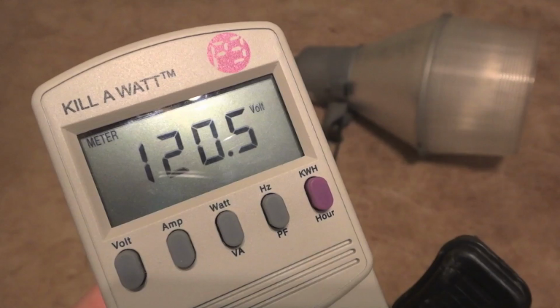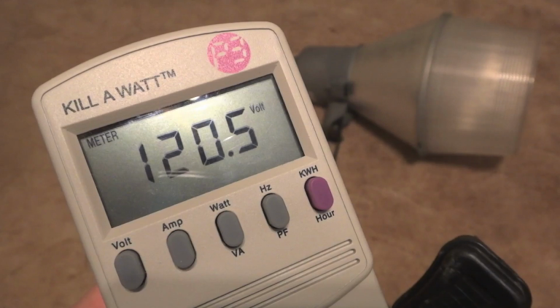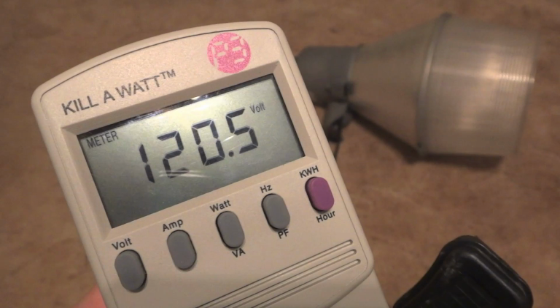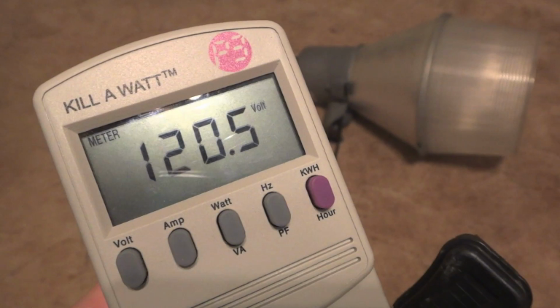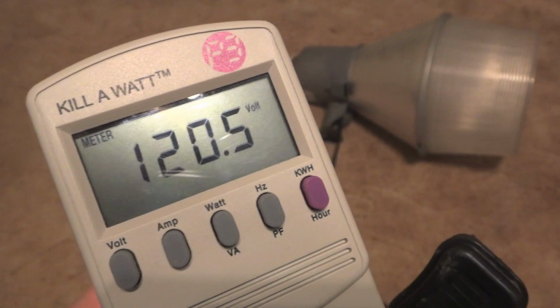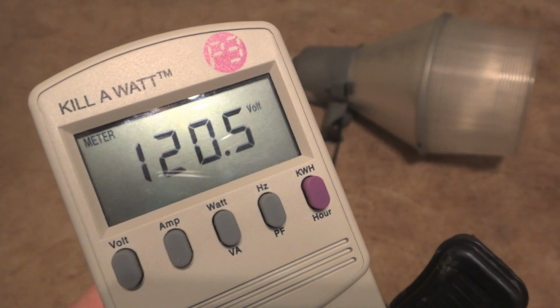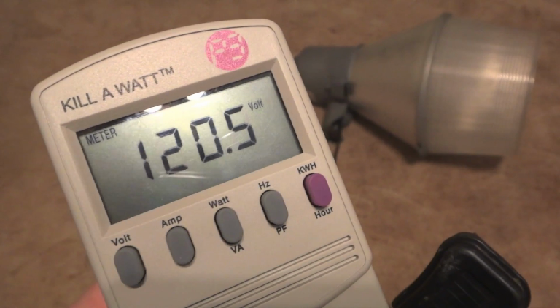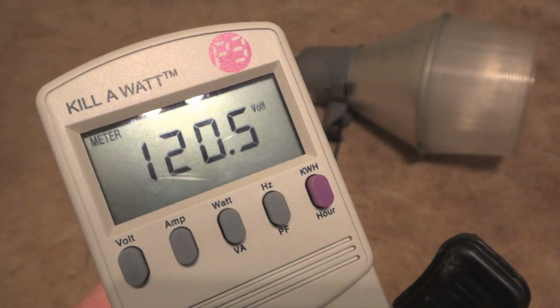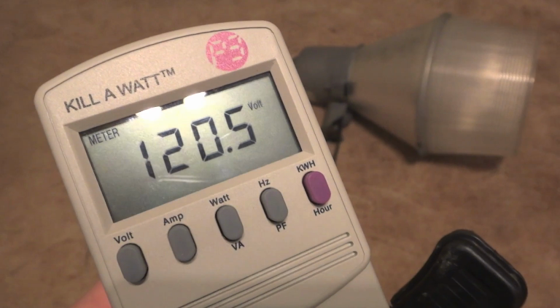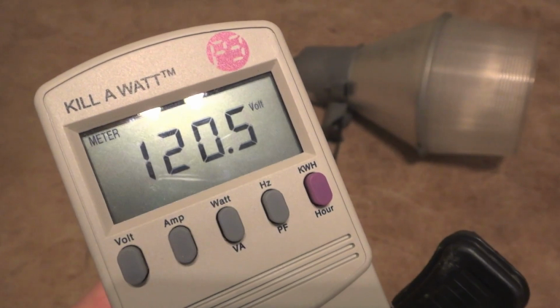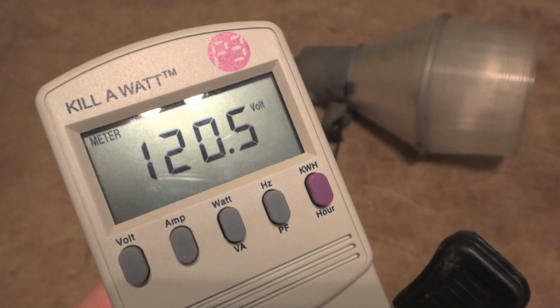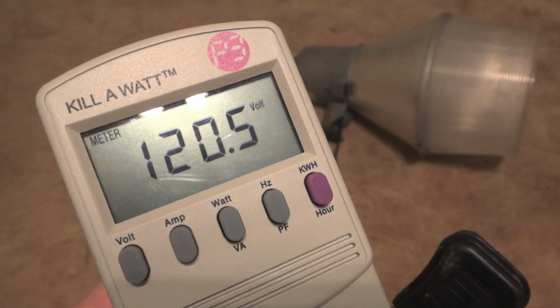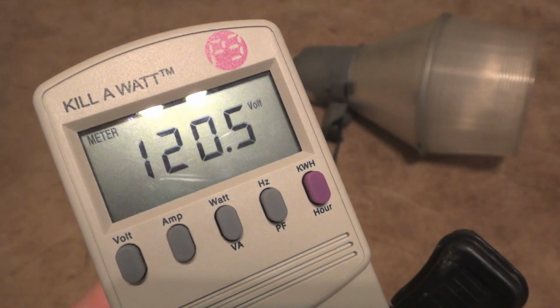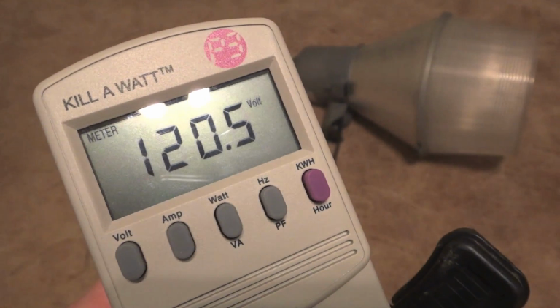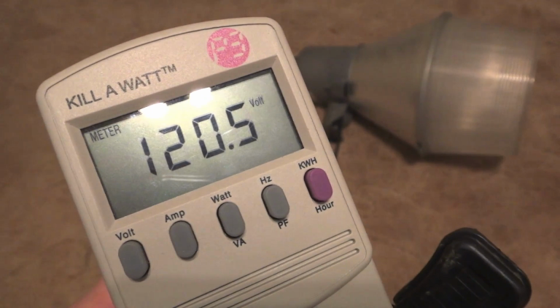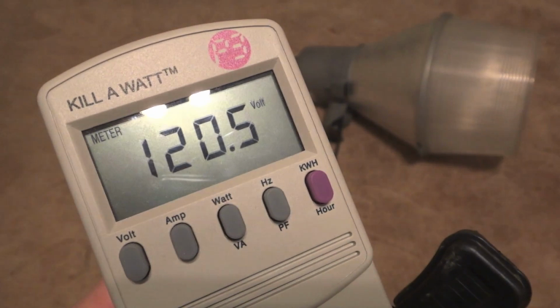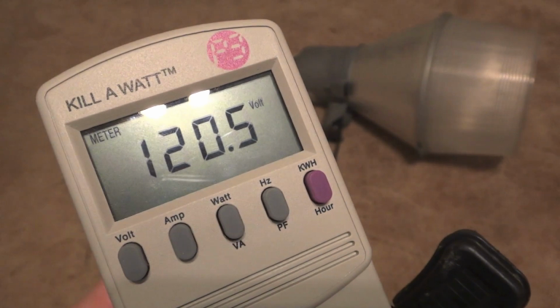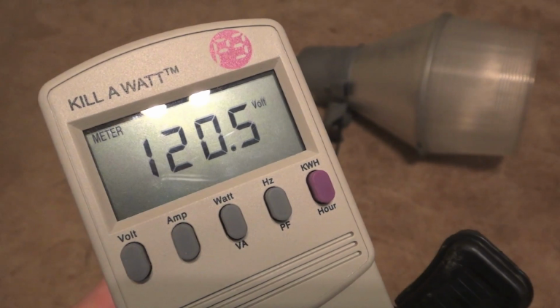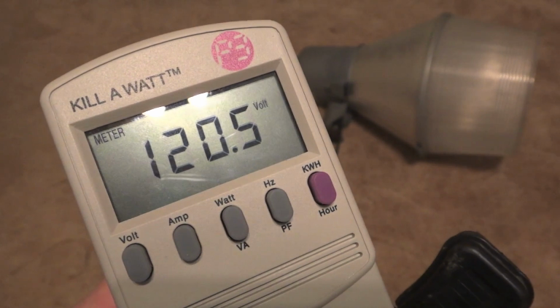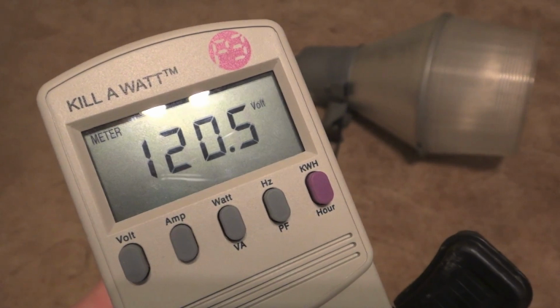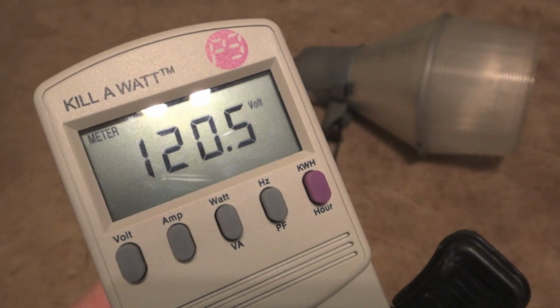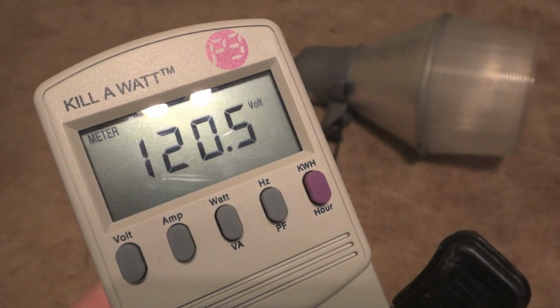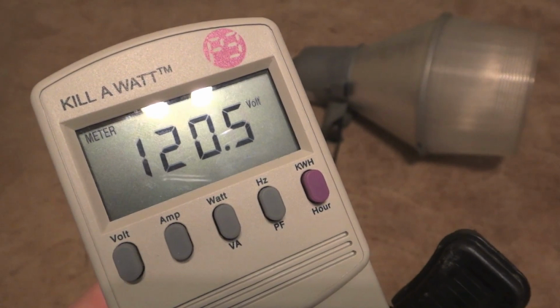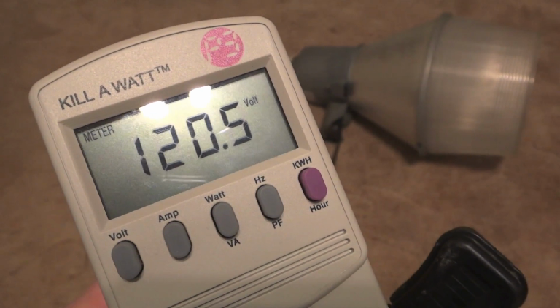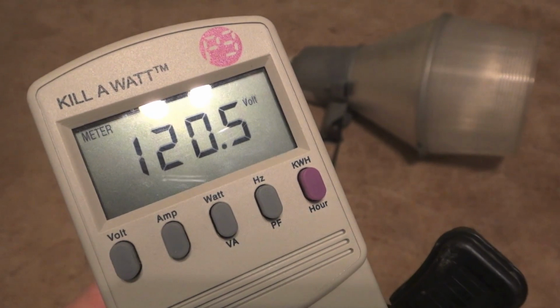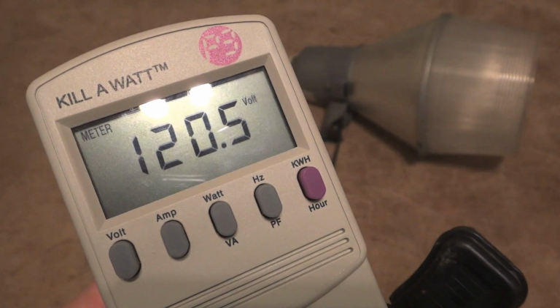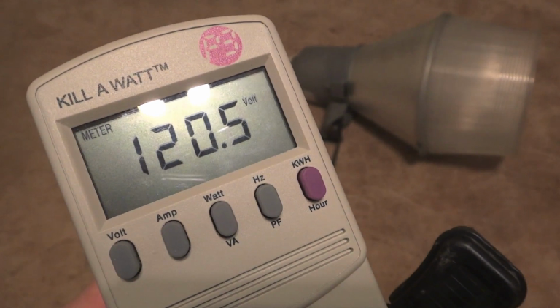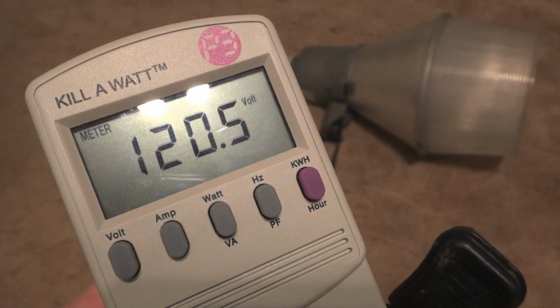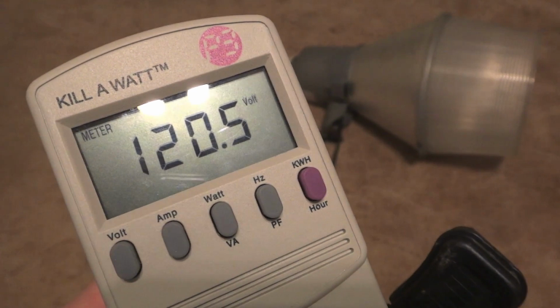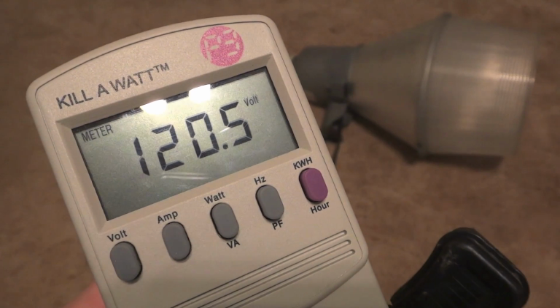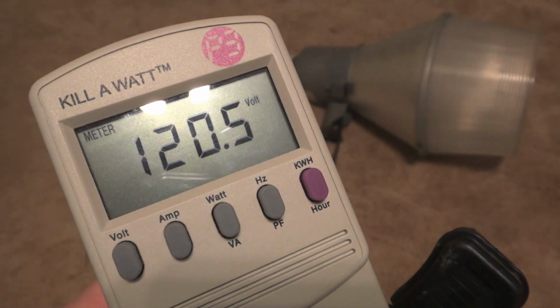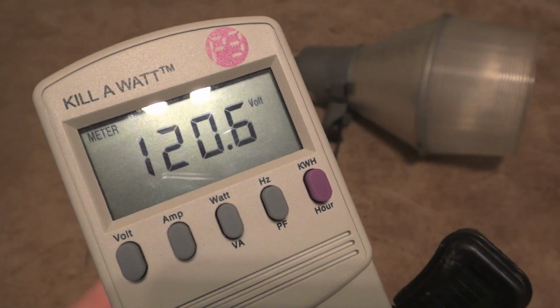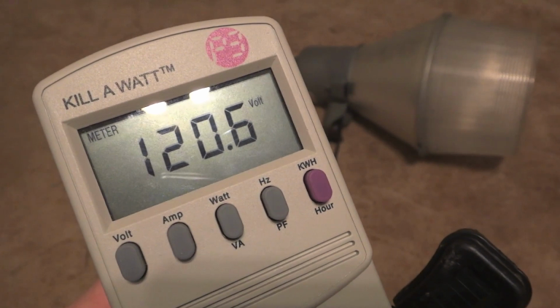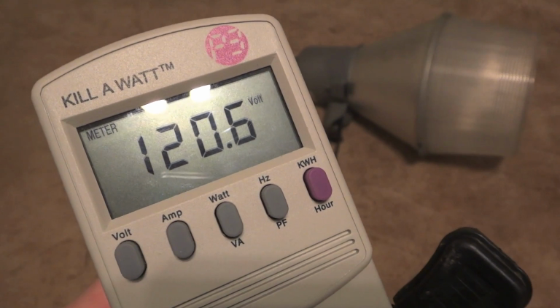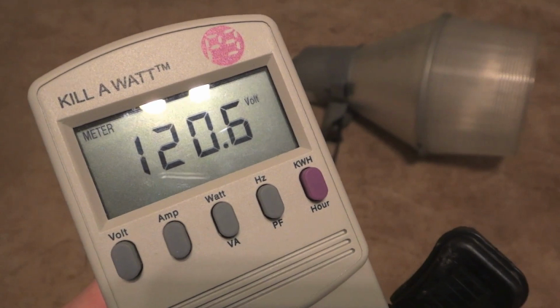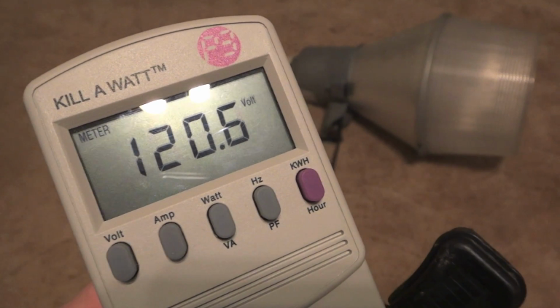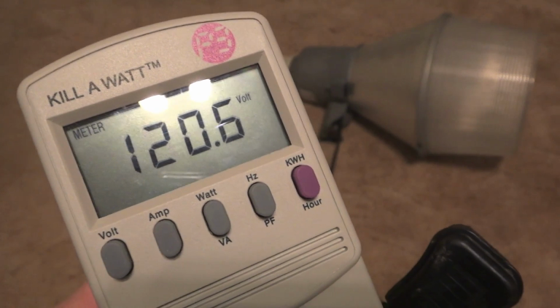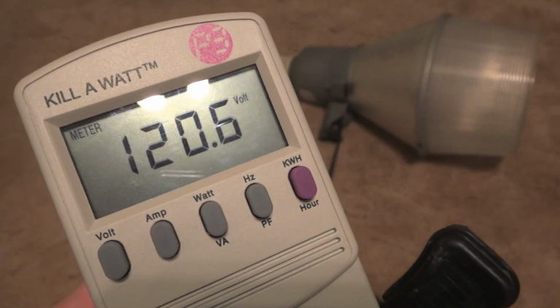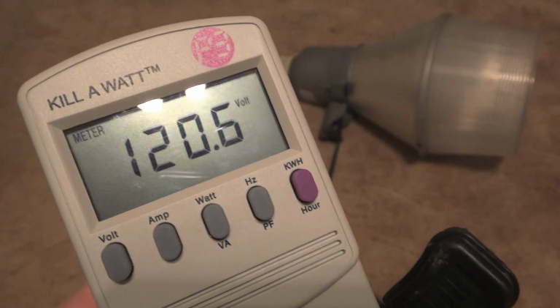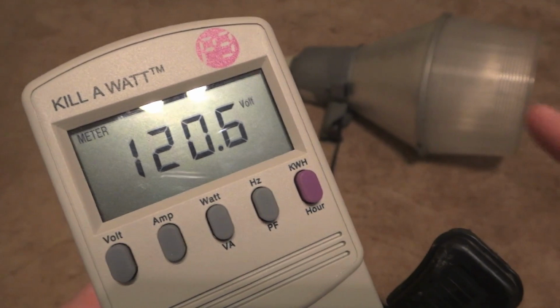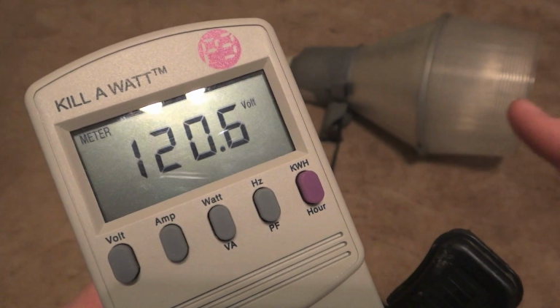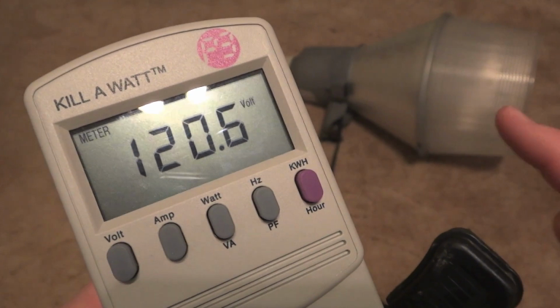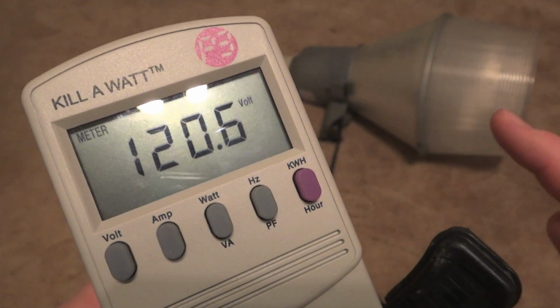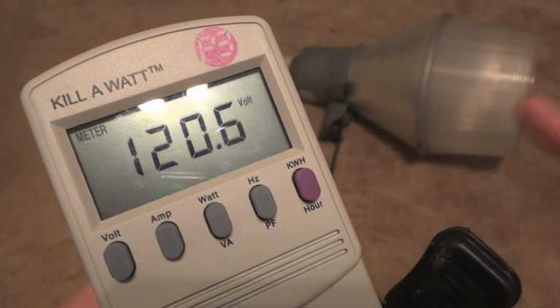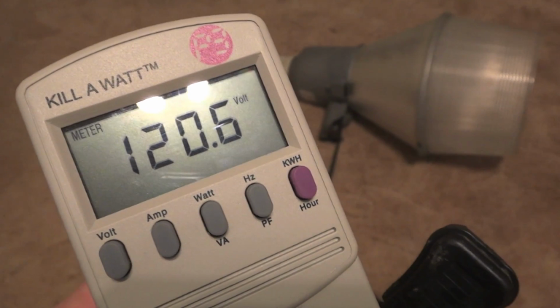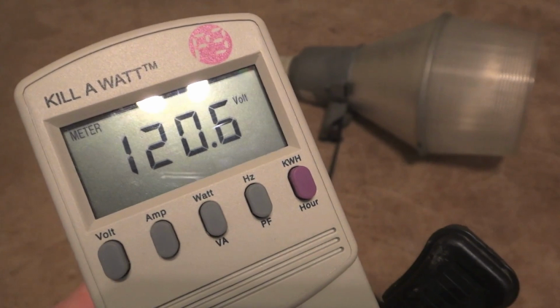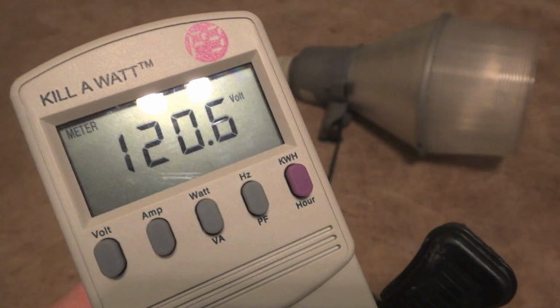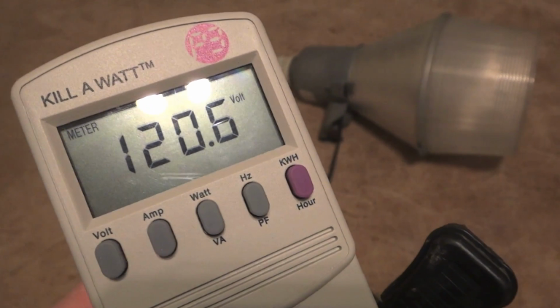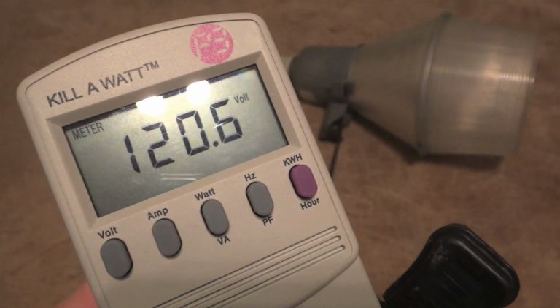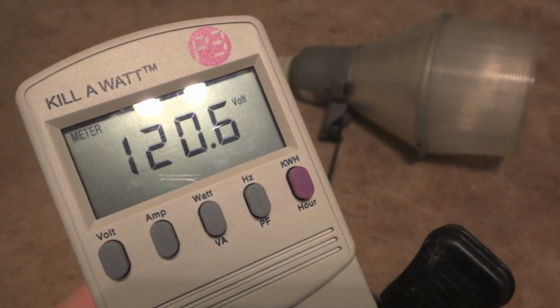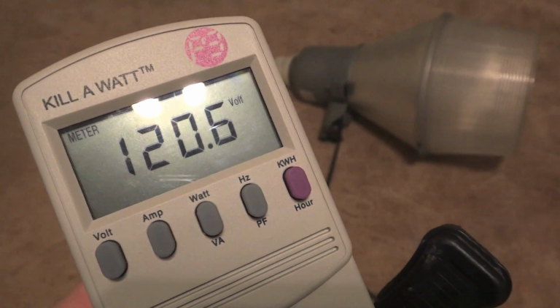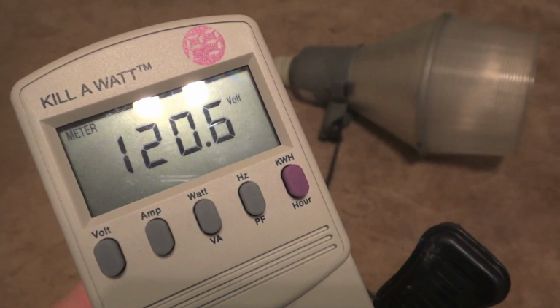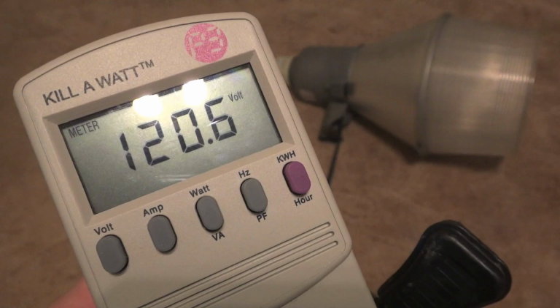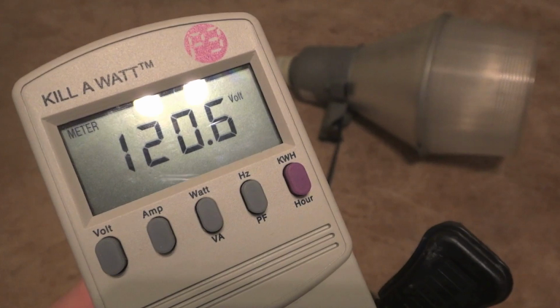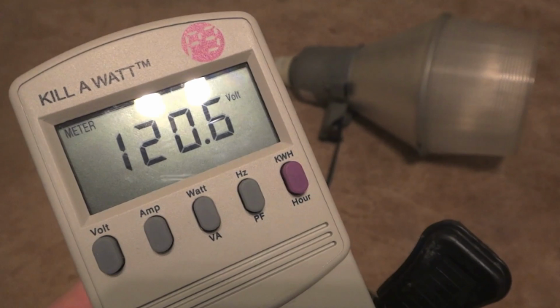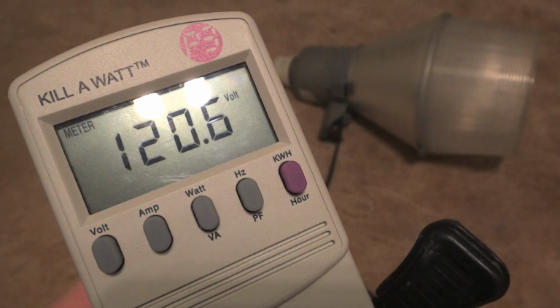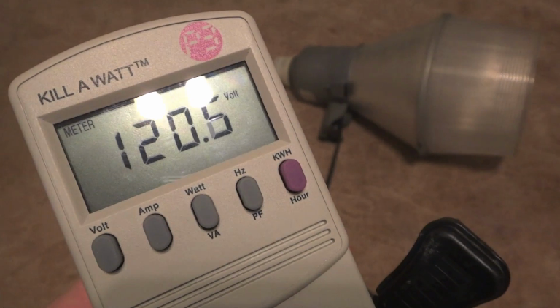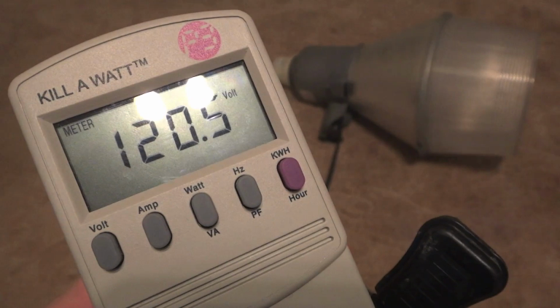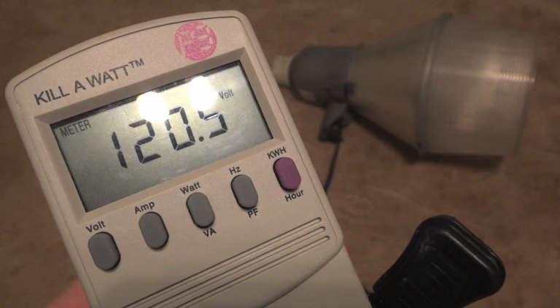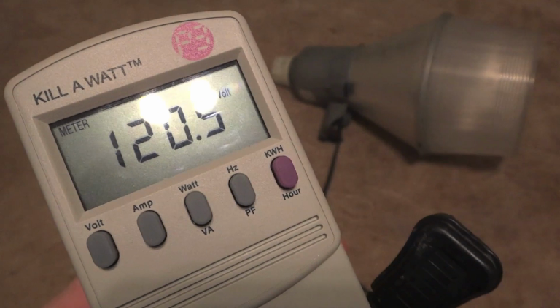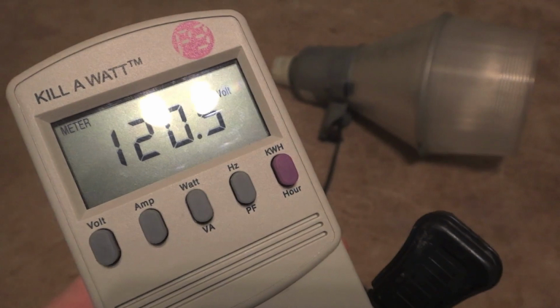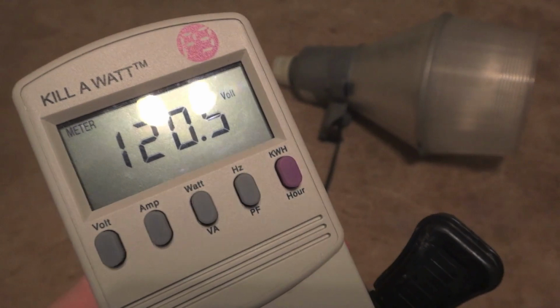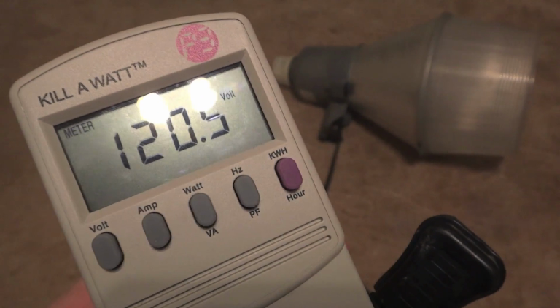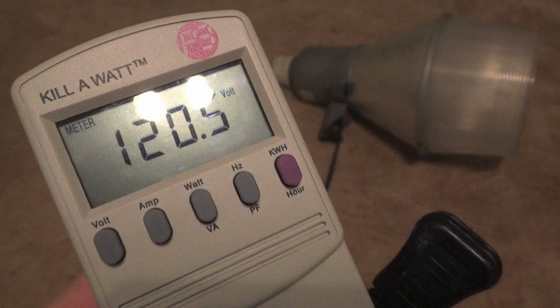Hello everybody, today I'm going to show you the real watts of this 35 watt low pressure sodium fixture.